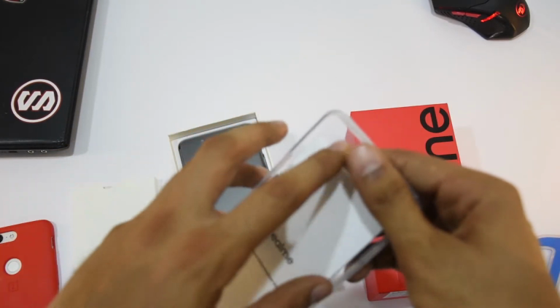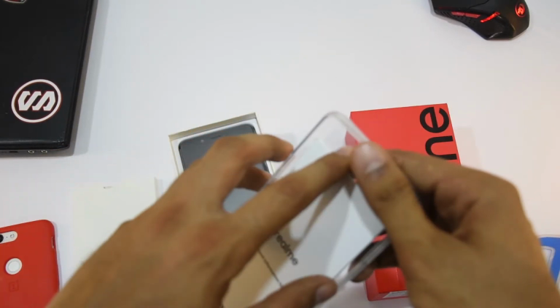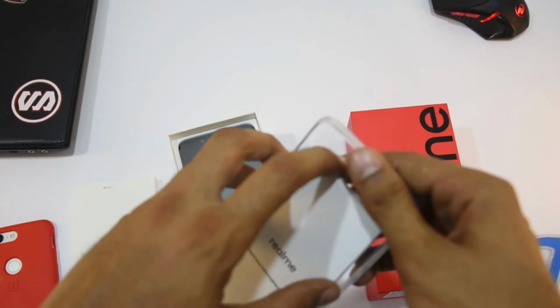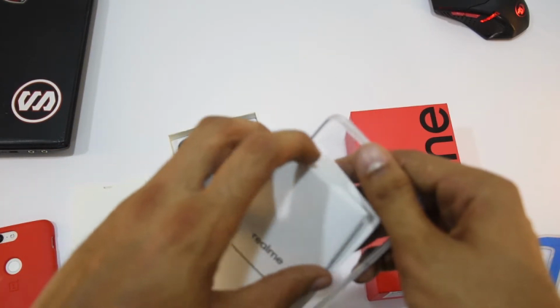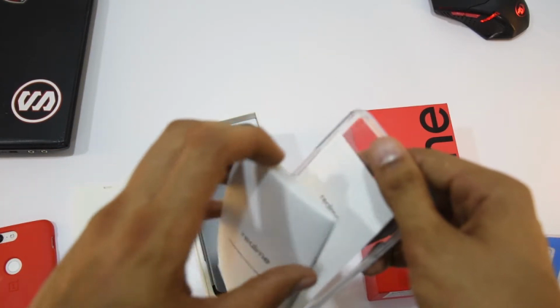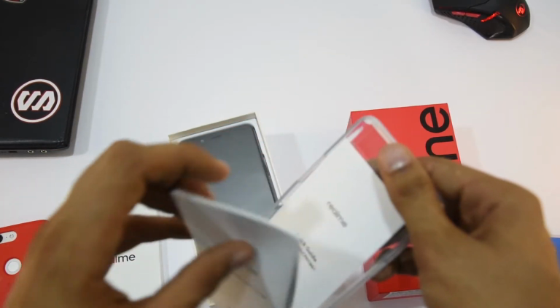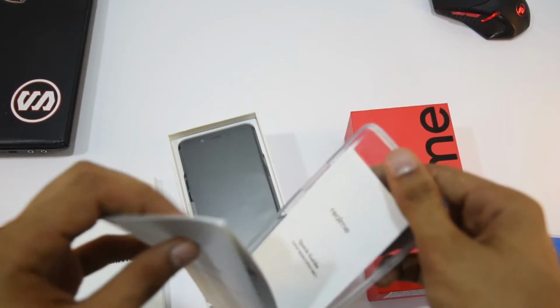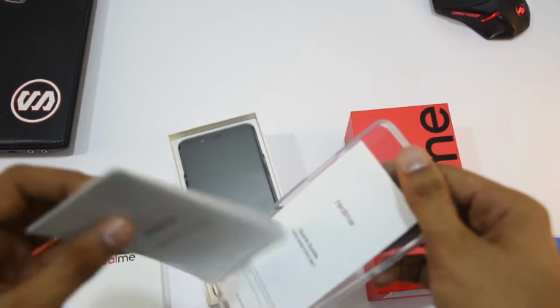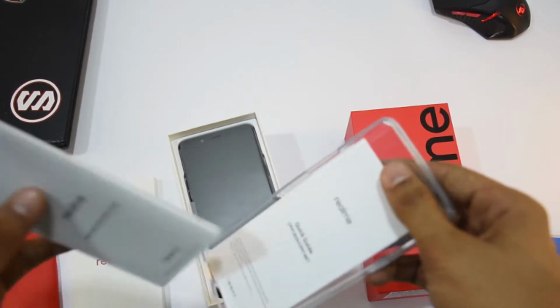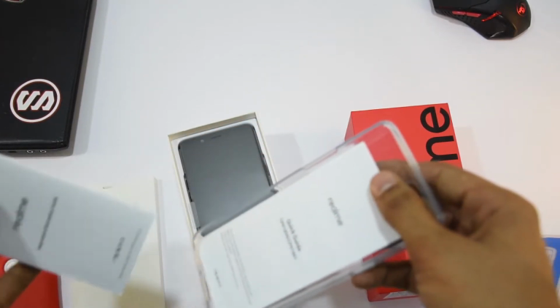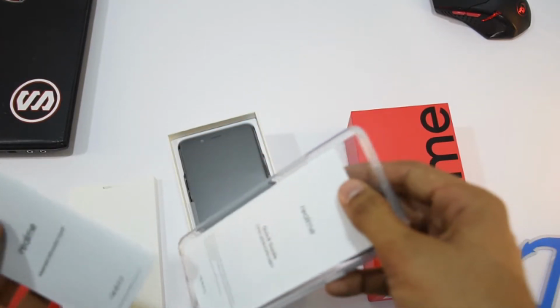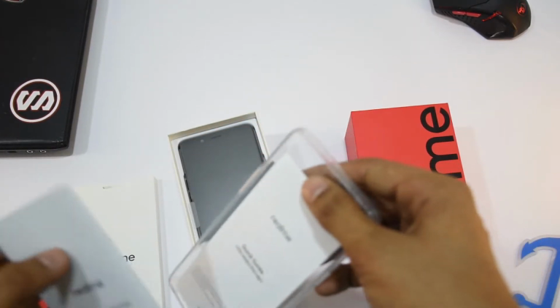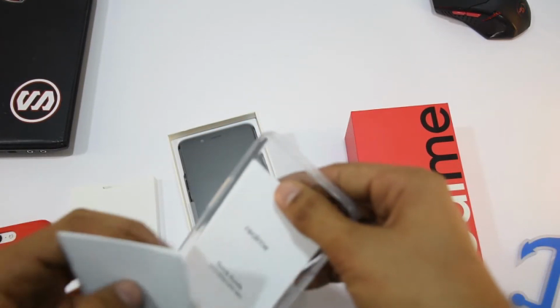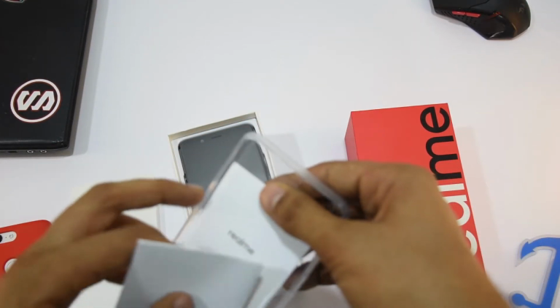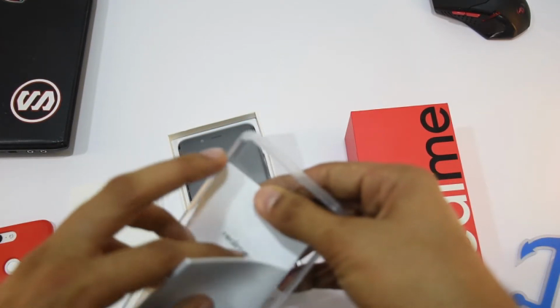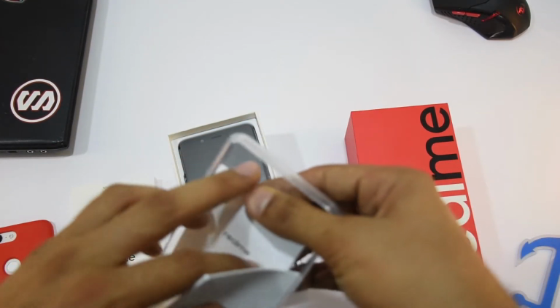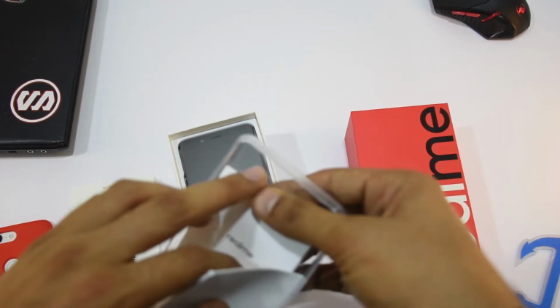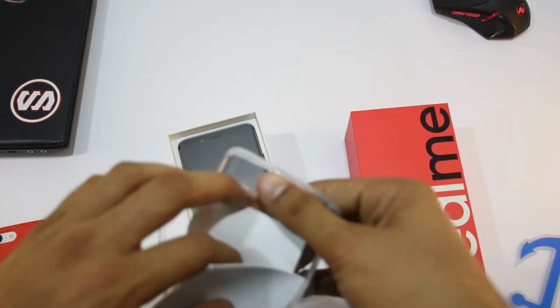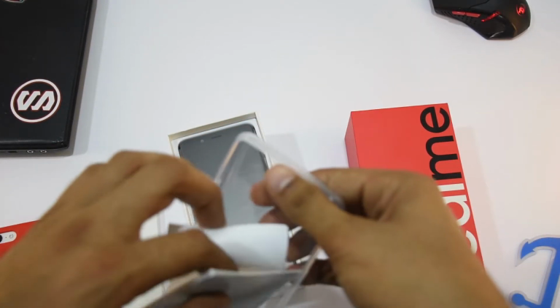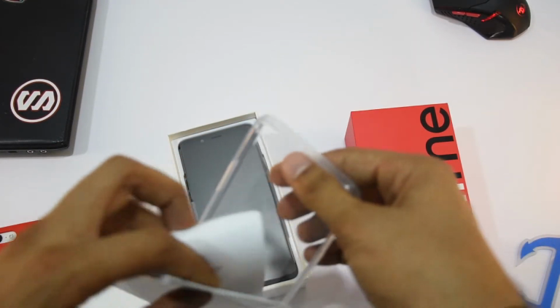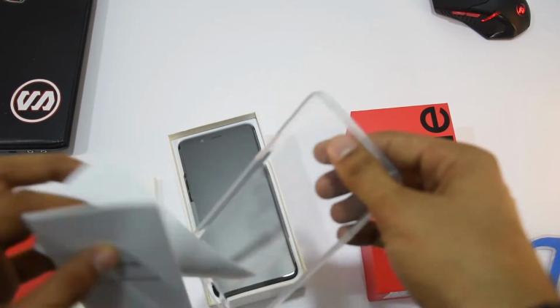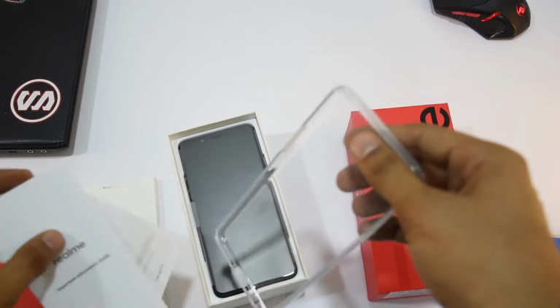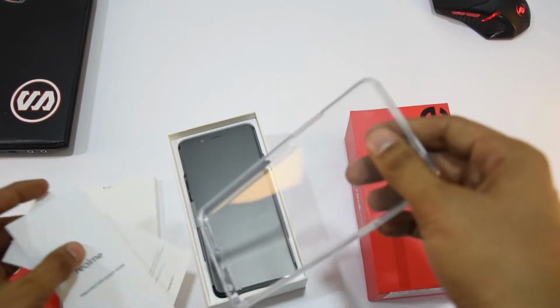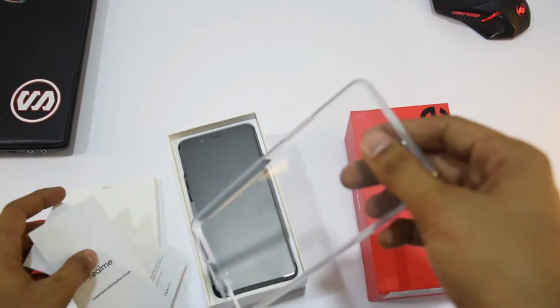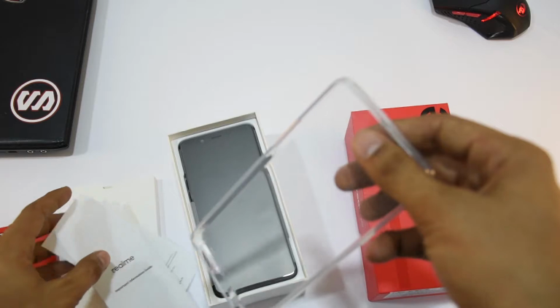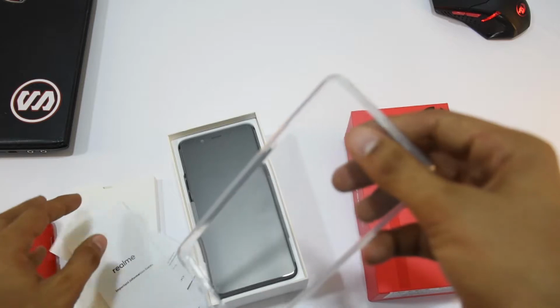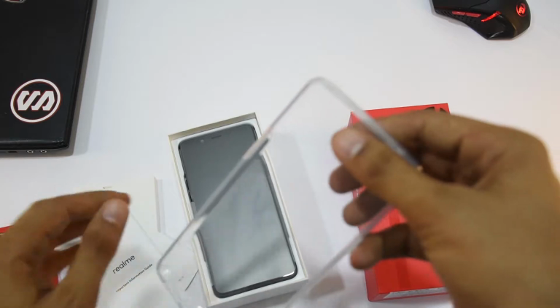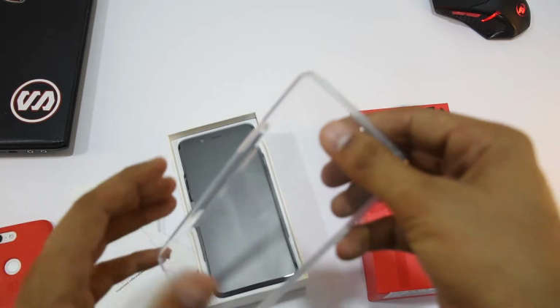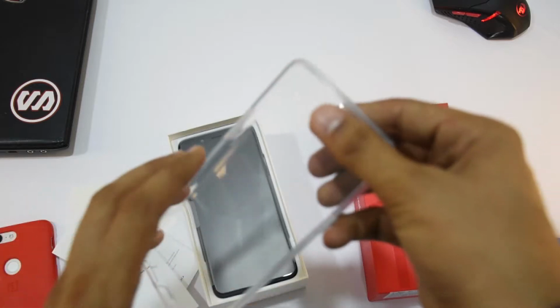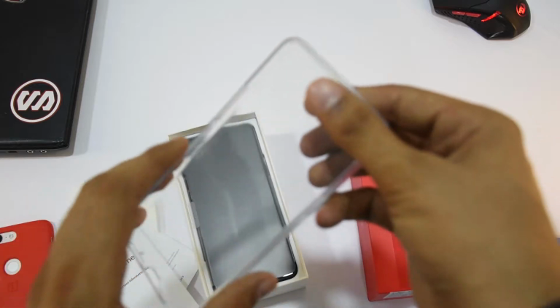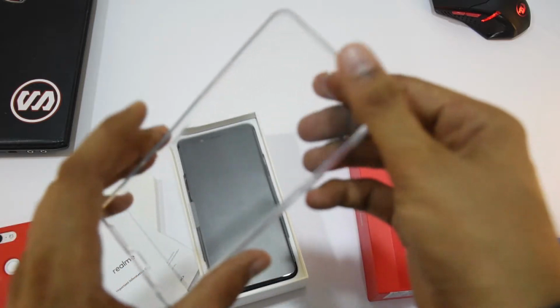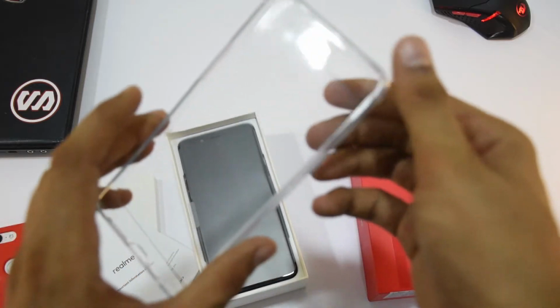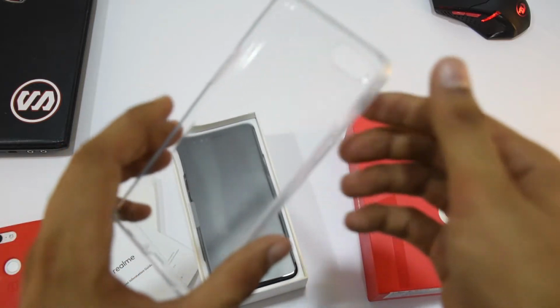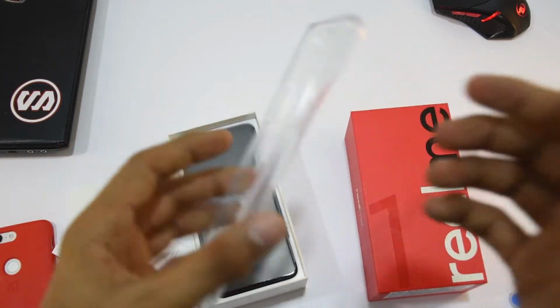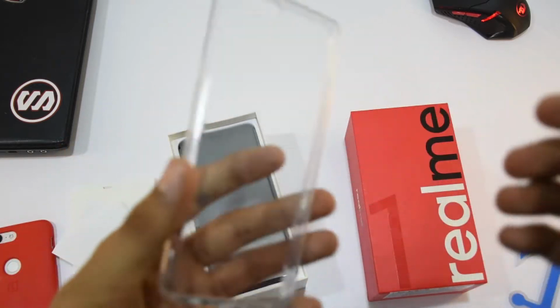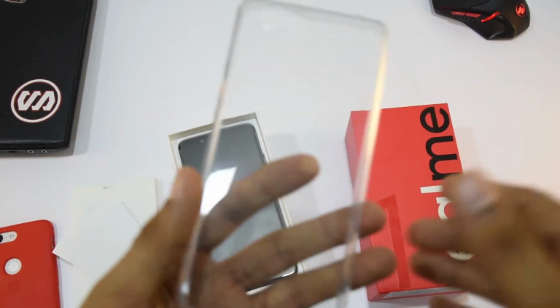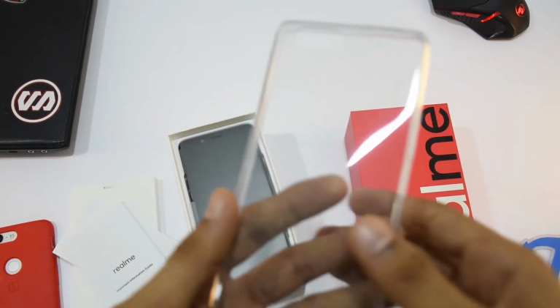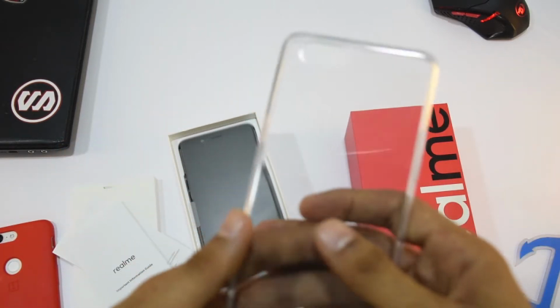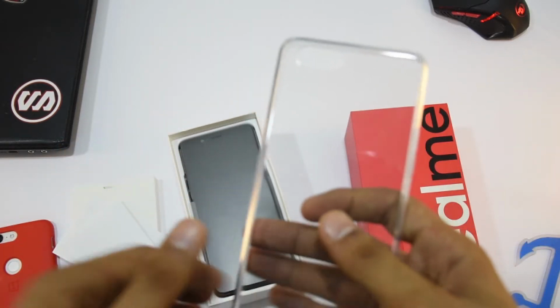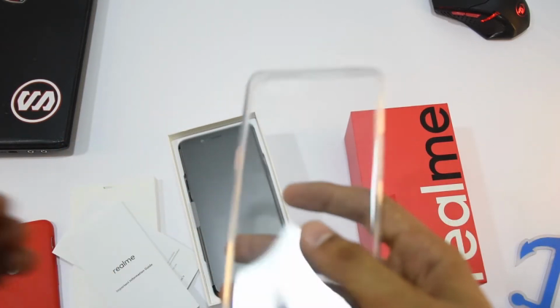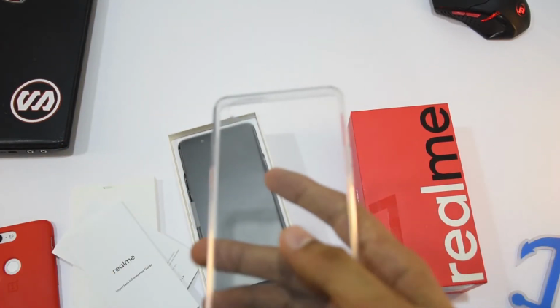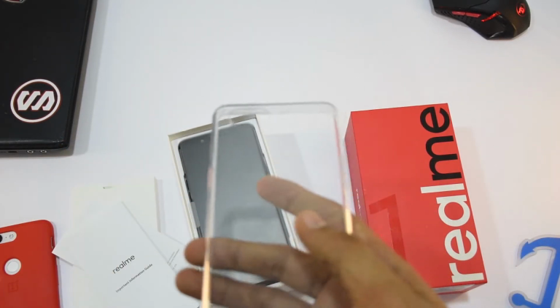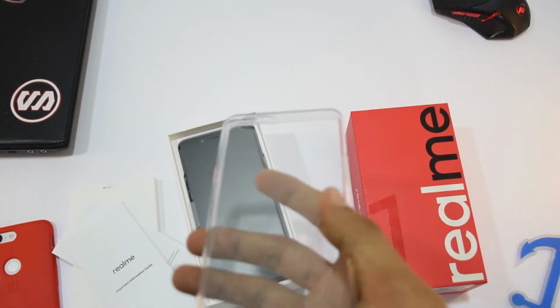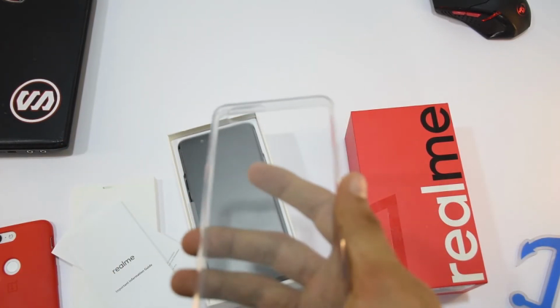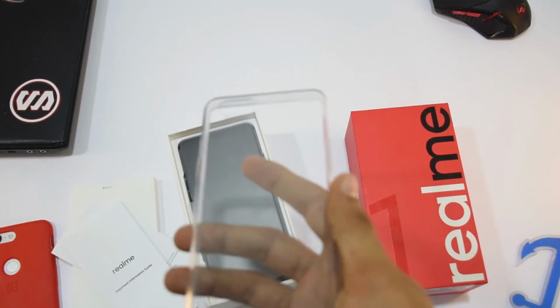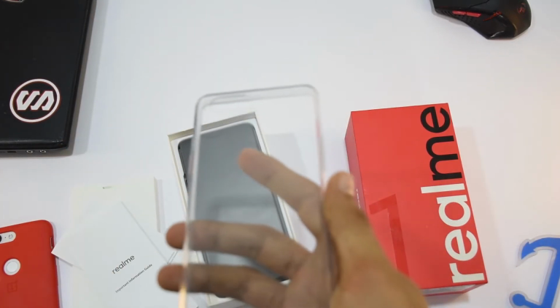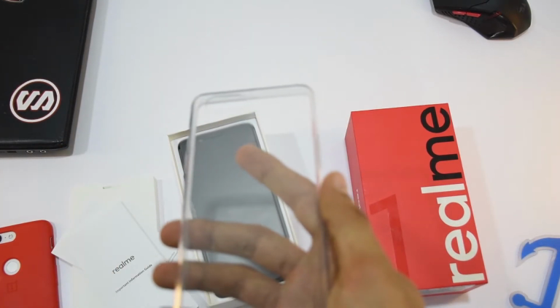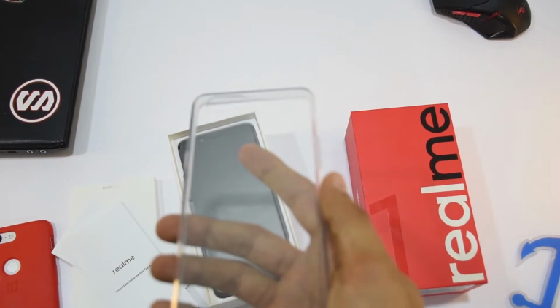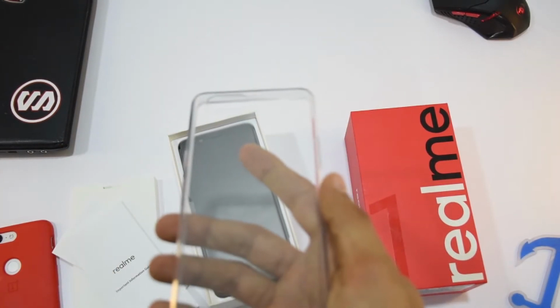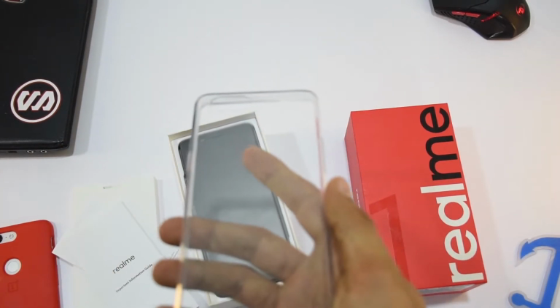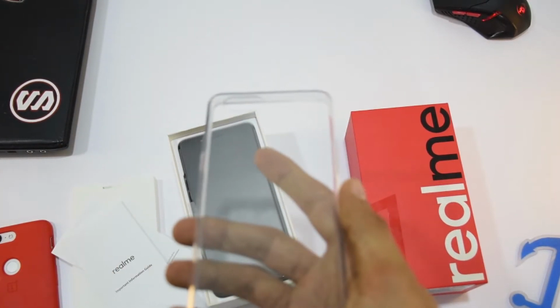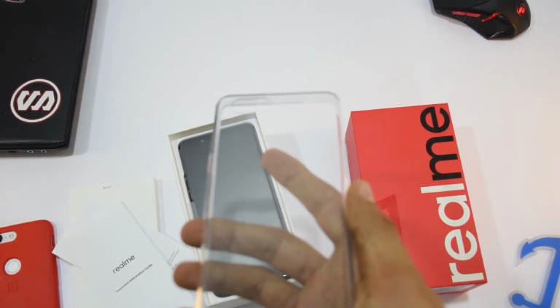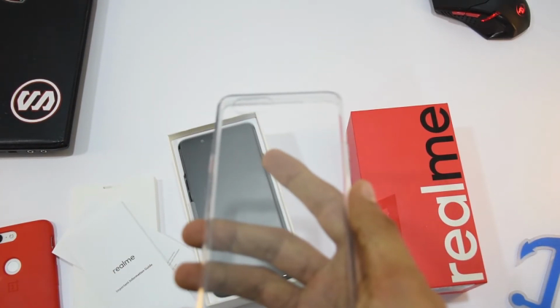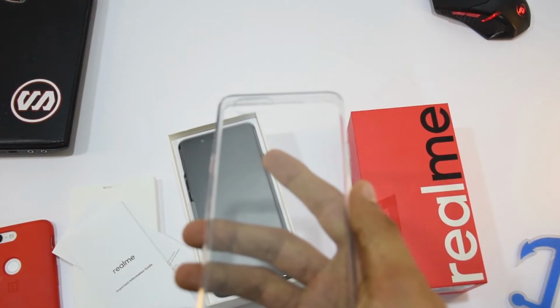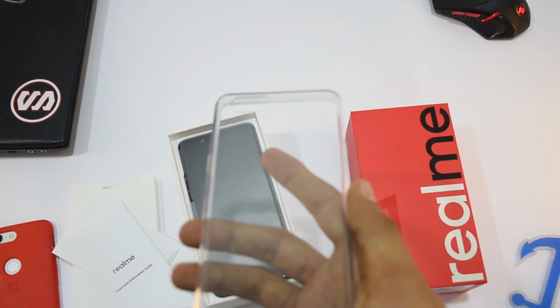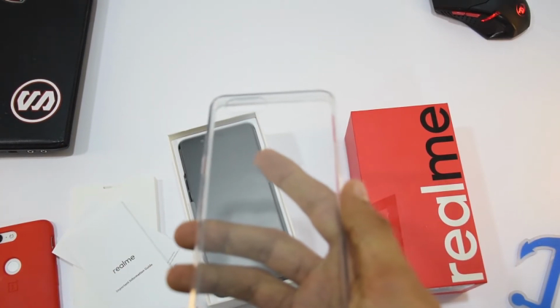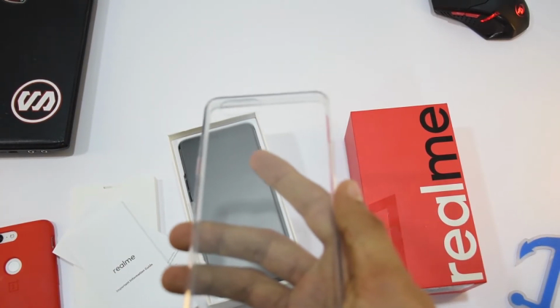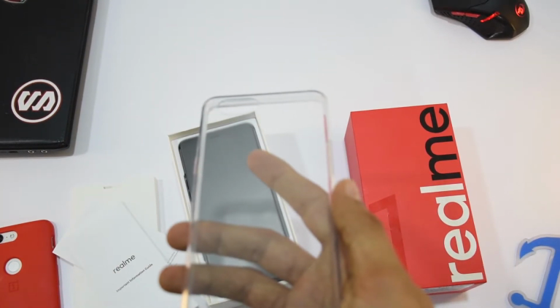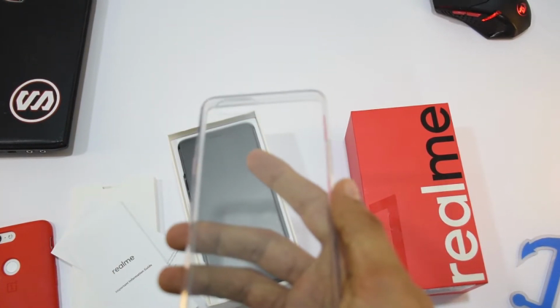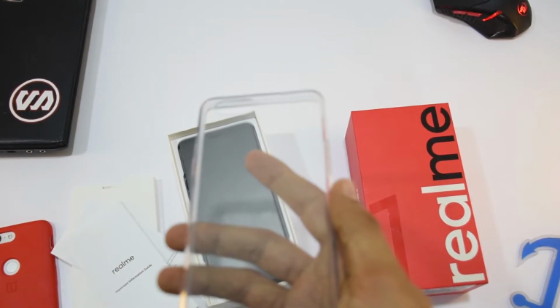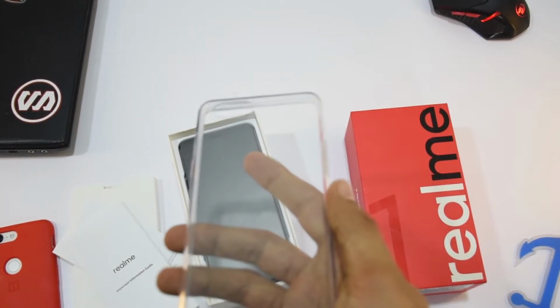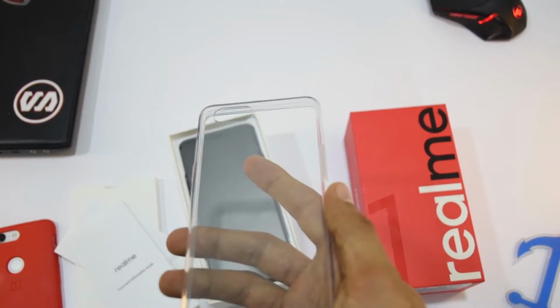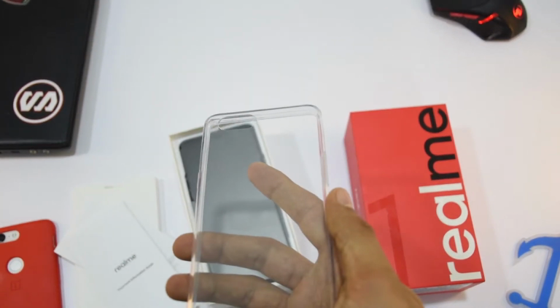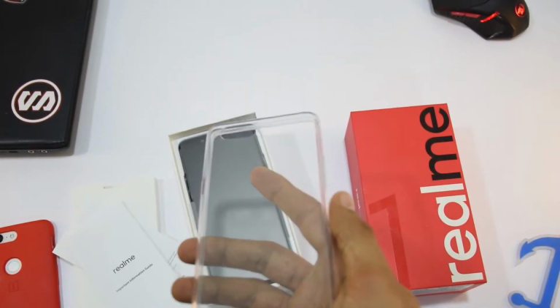This is the cover you get with this phone. It's a clear silicon cover, which is pretty common now and many other manufacturers are also providing this.